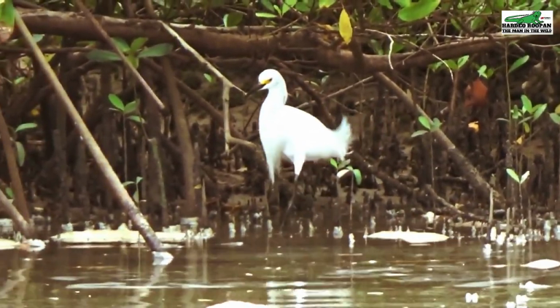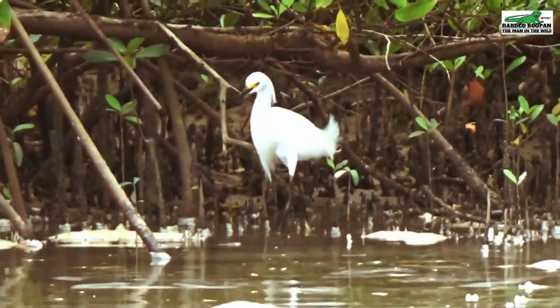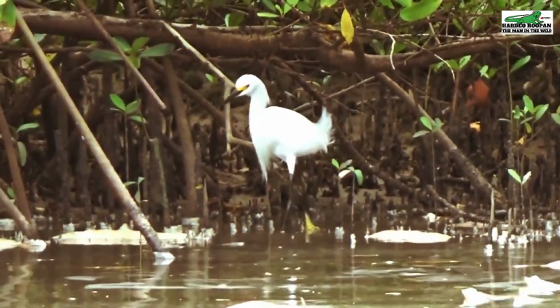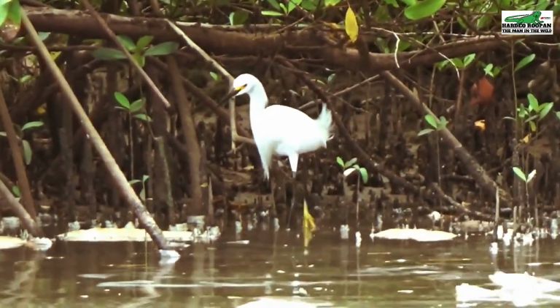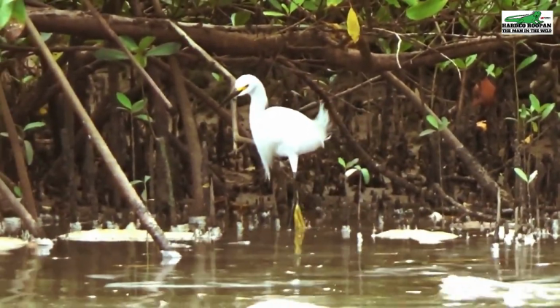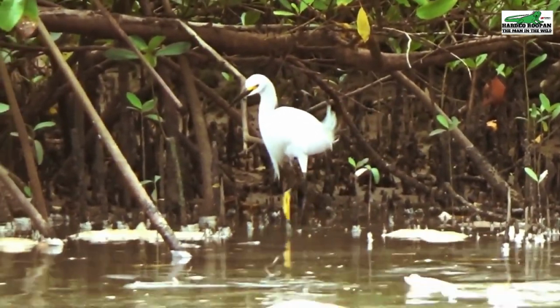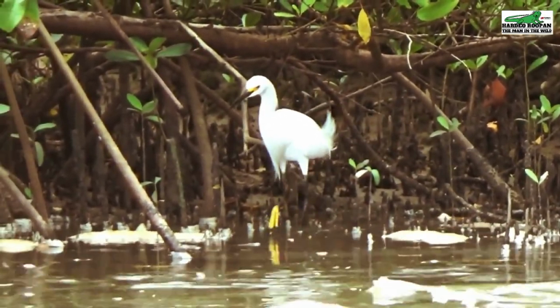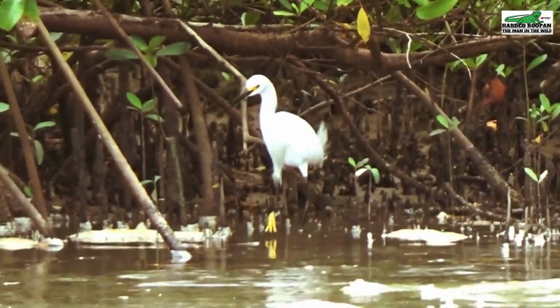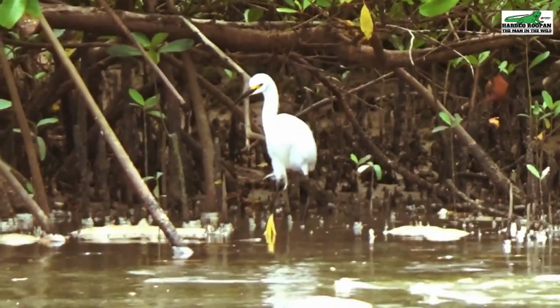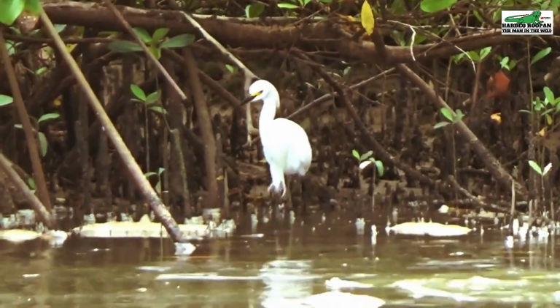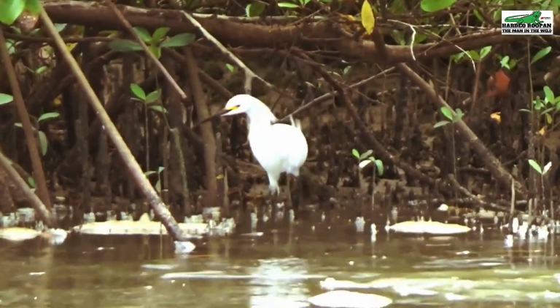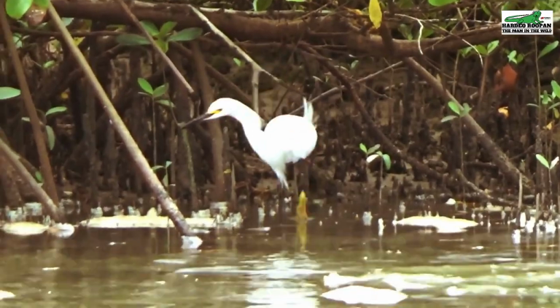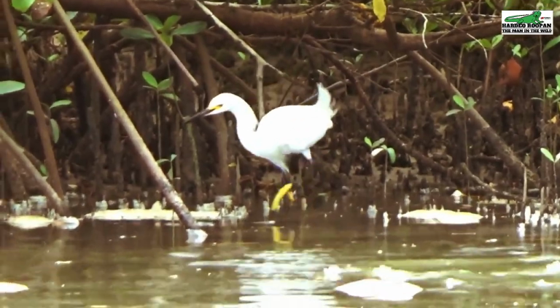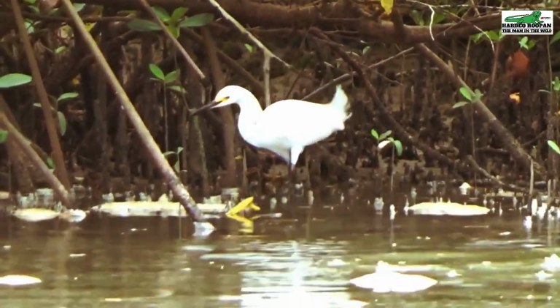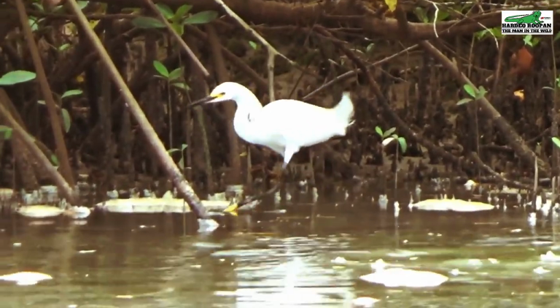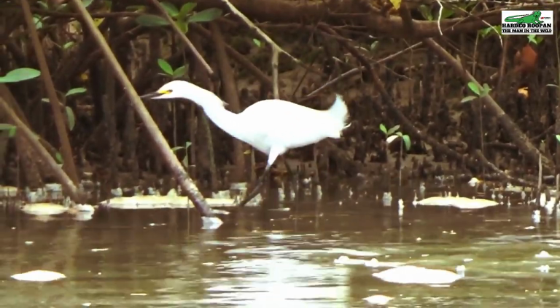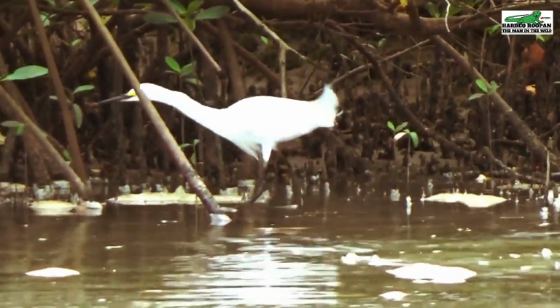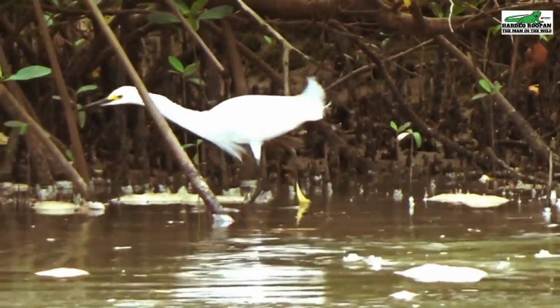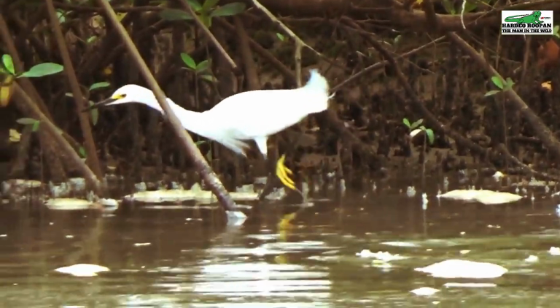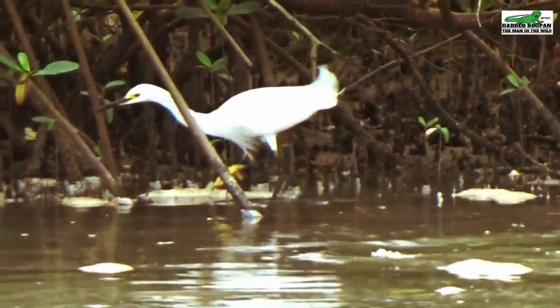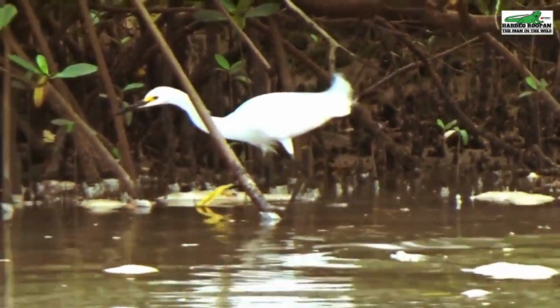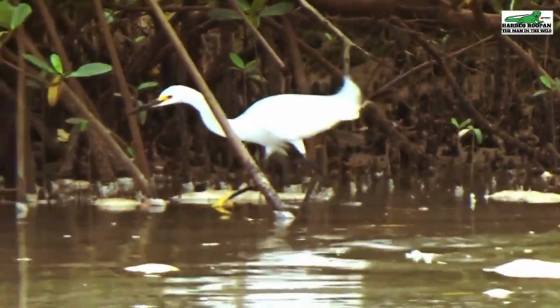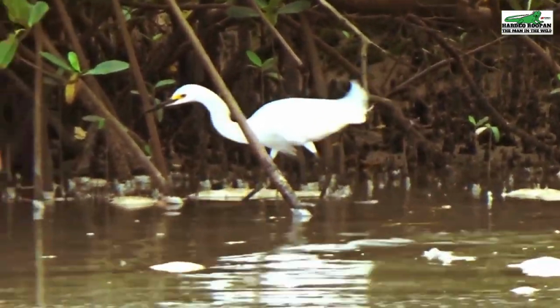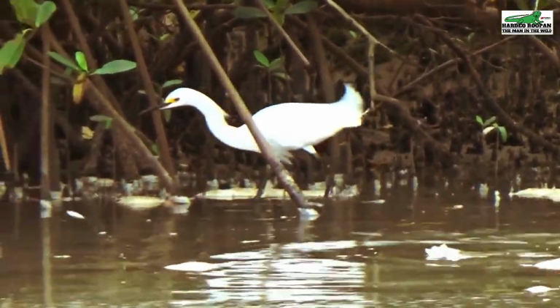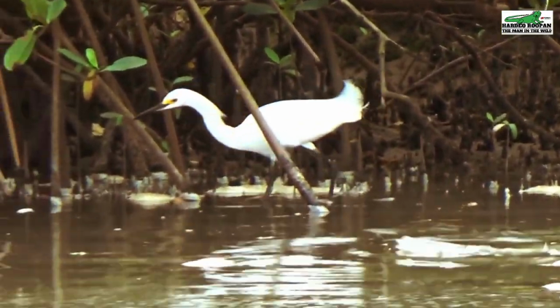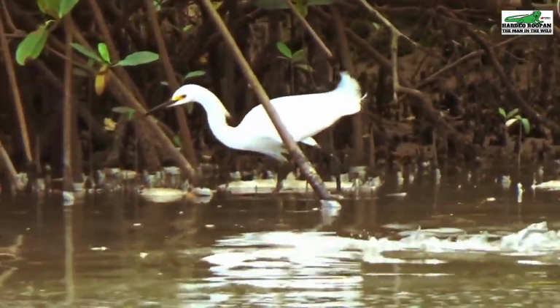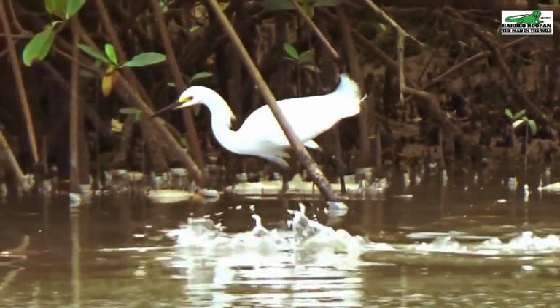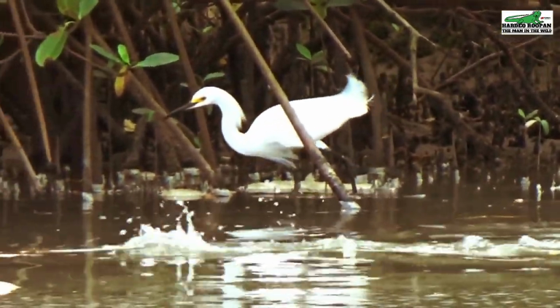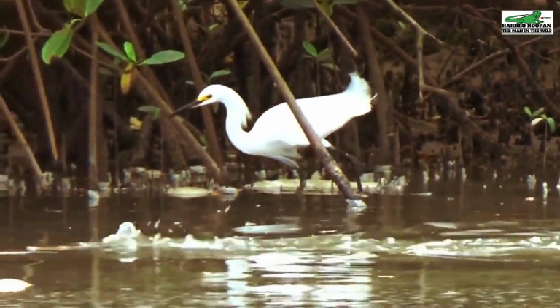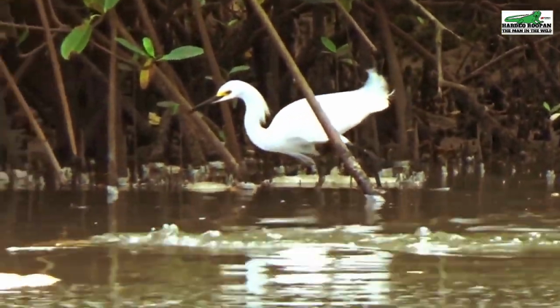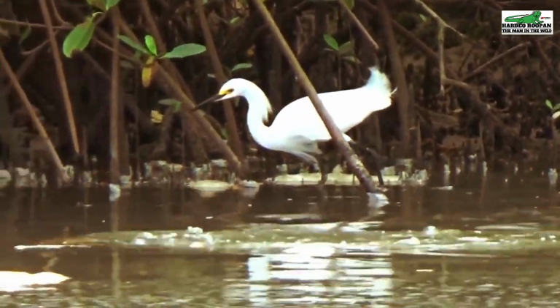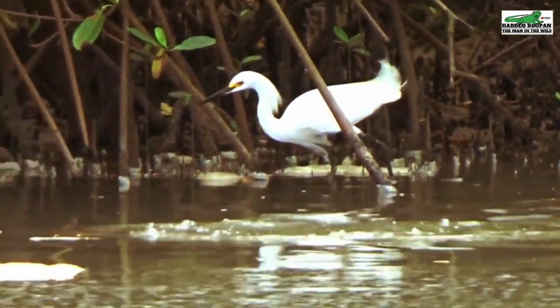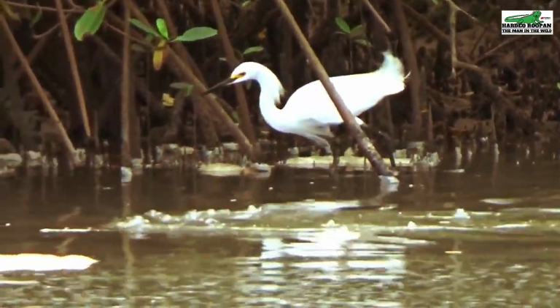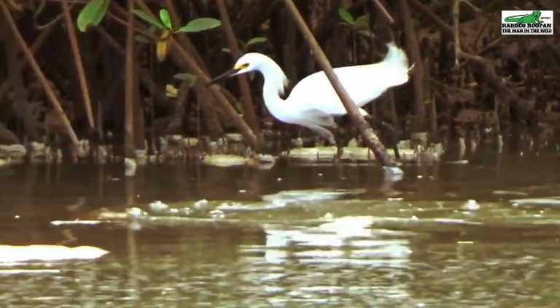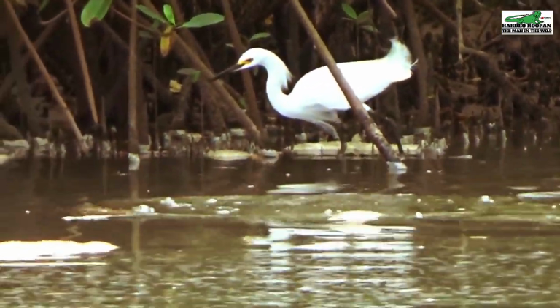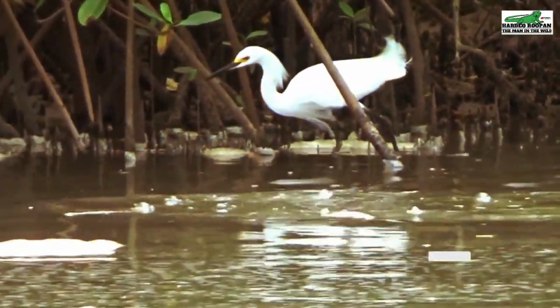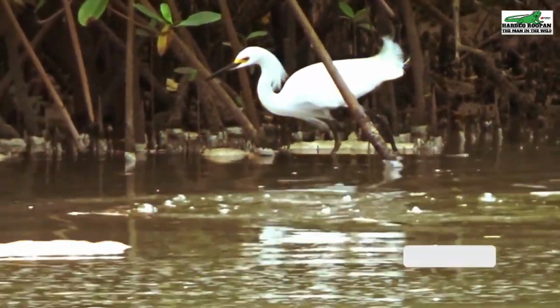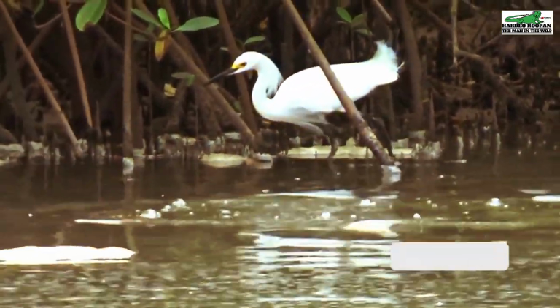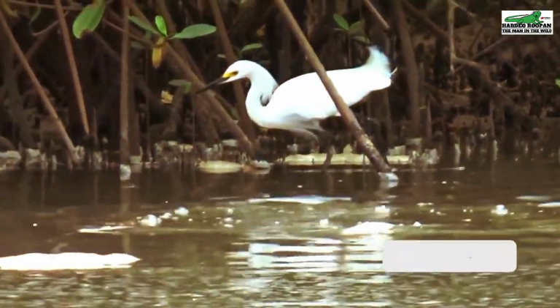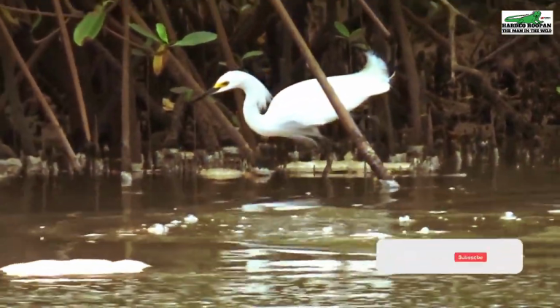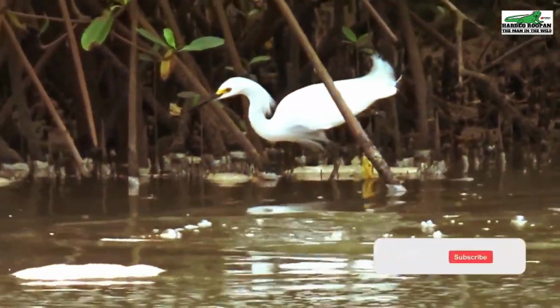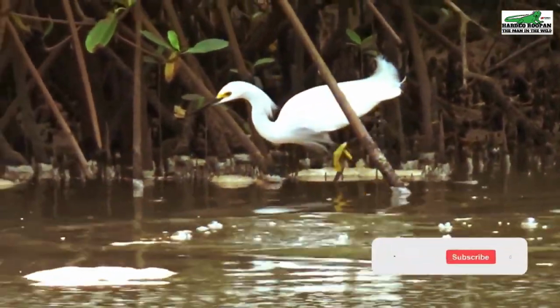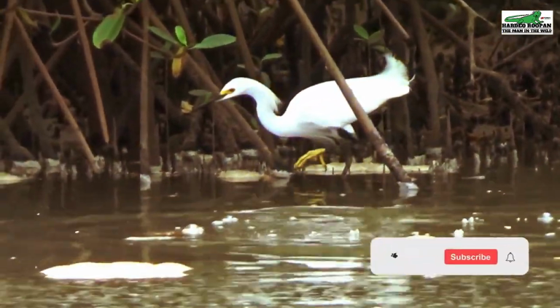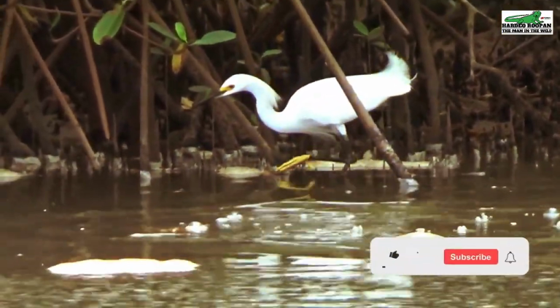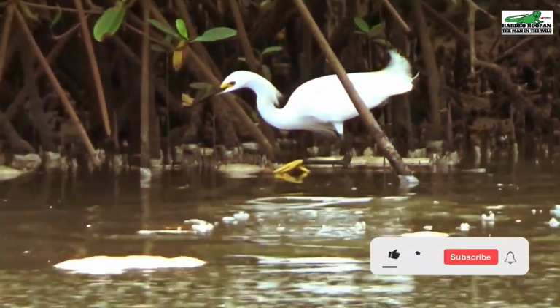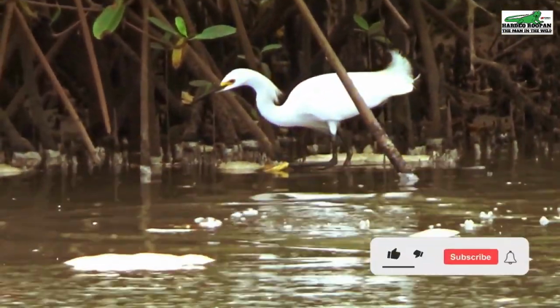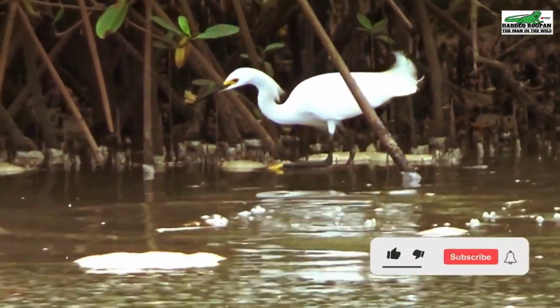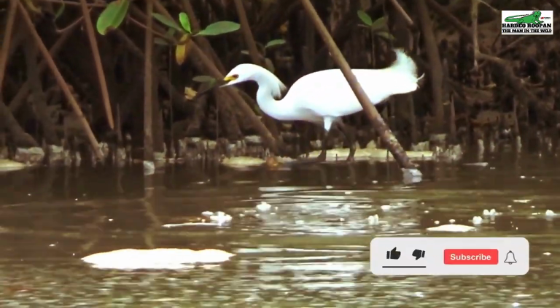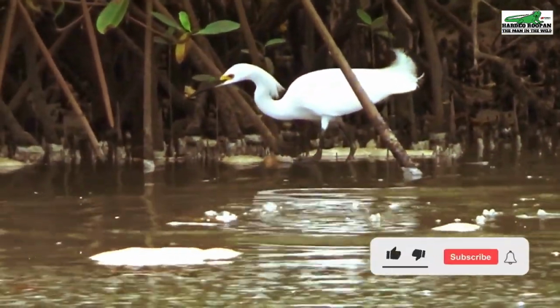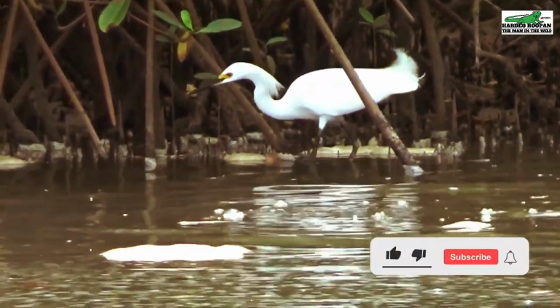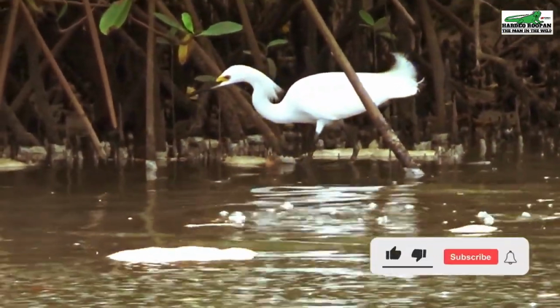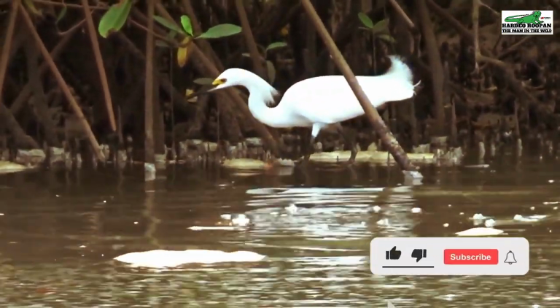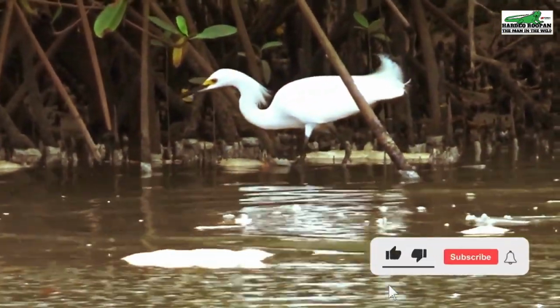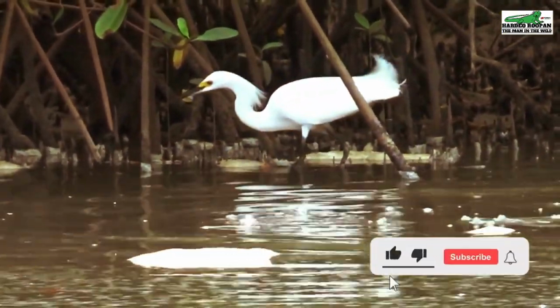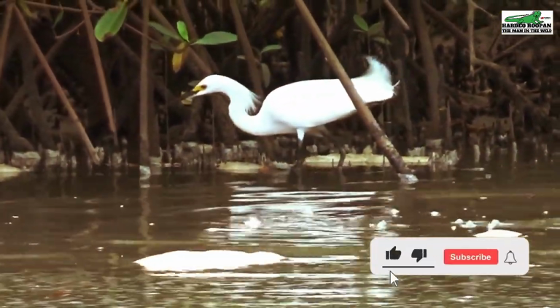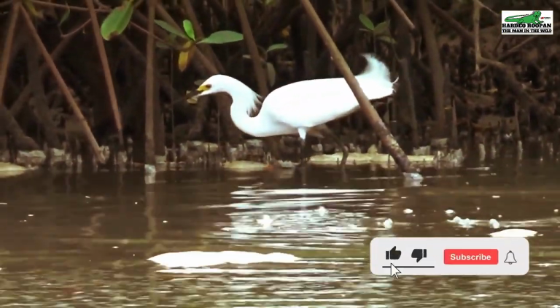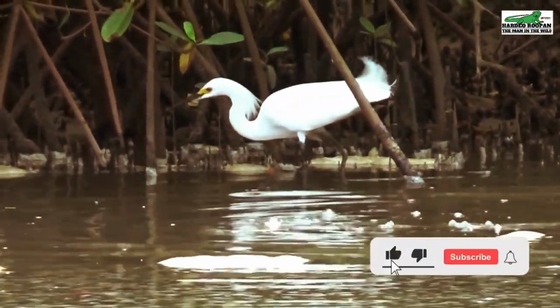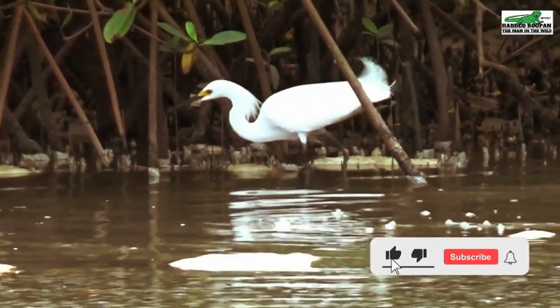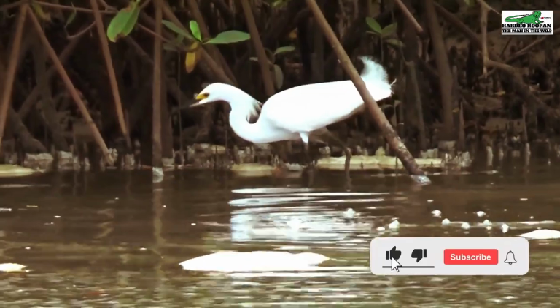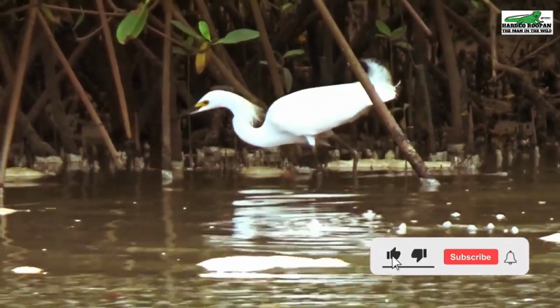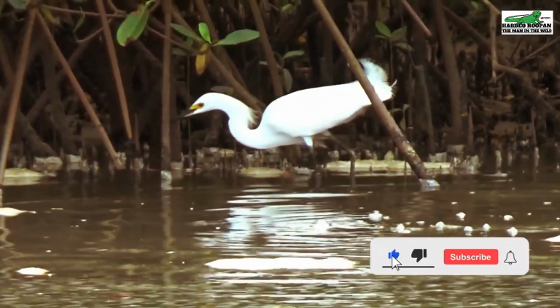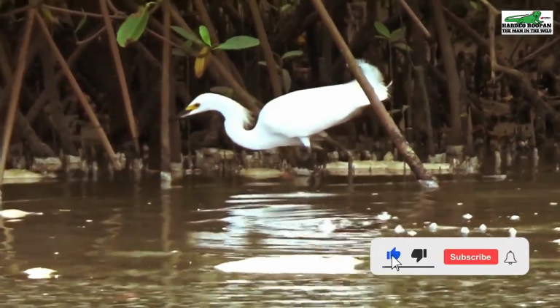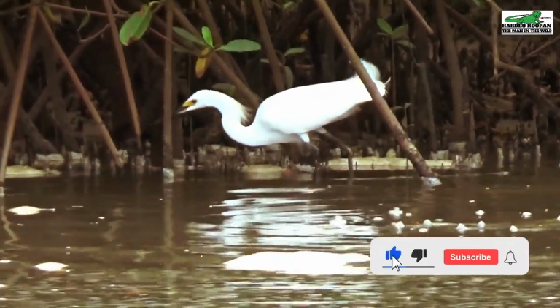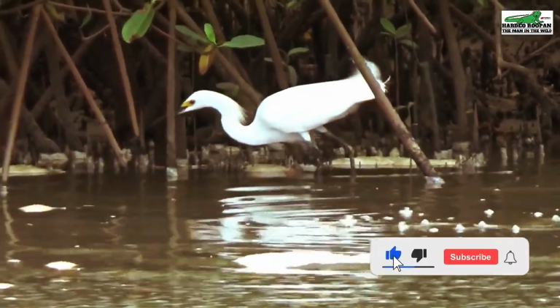So when next you visit Clifton Hill Beach in Point Fourten, be sure to look out for the snowy egret.